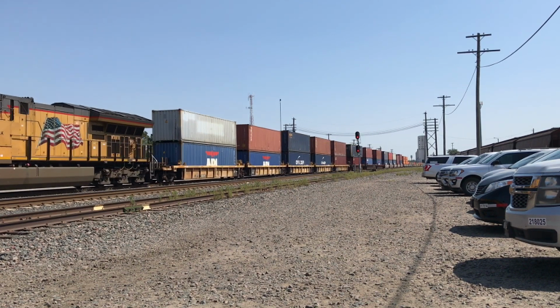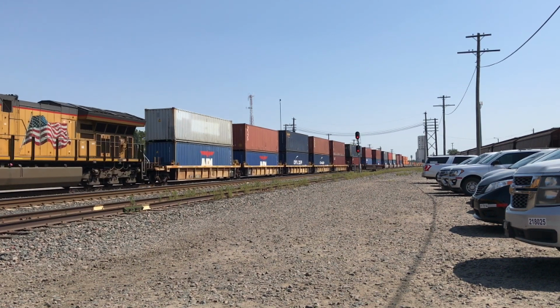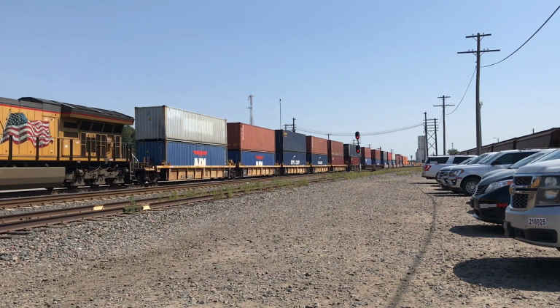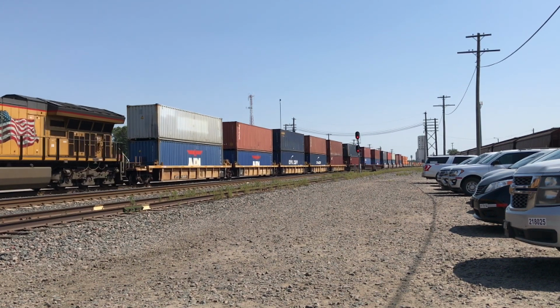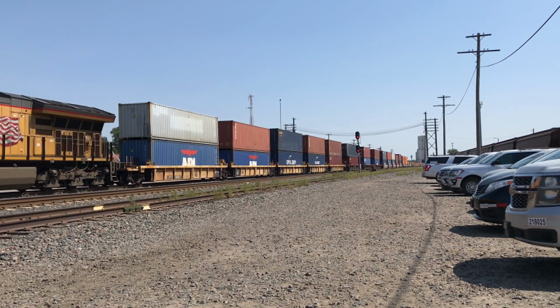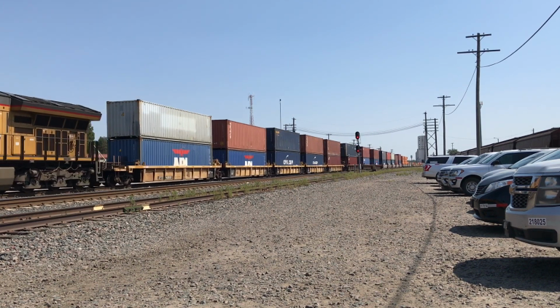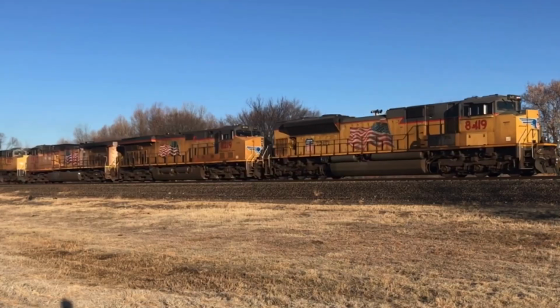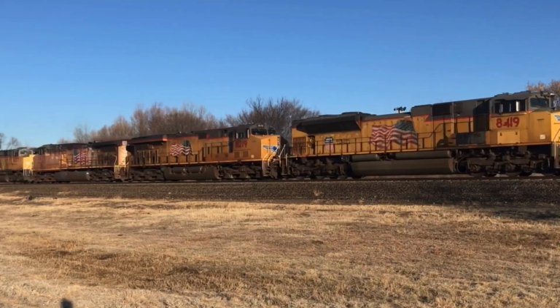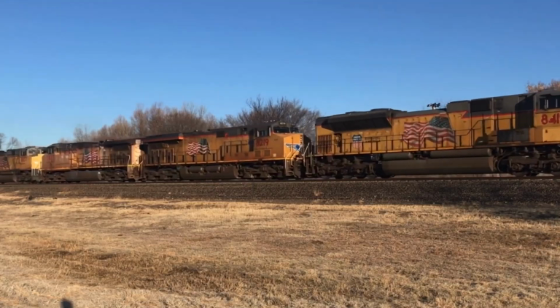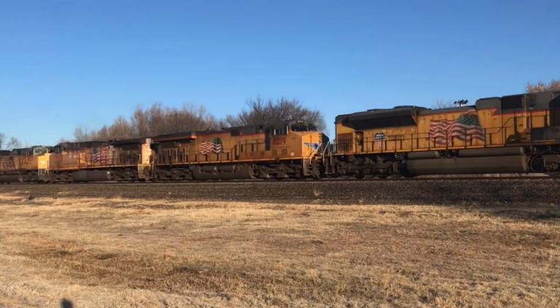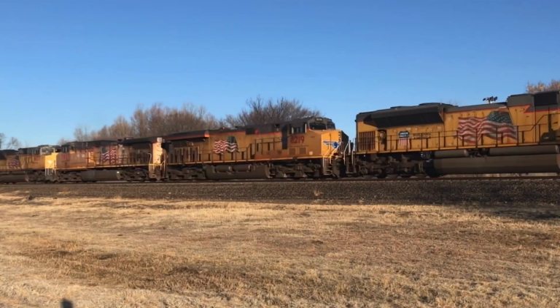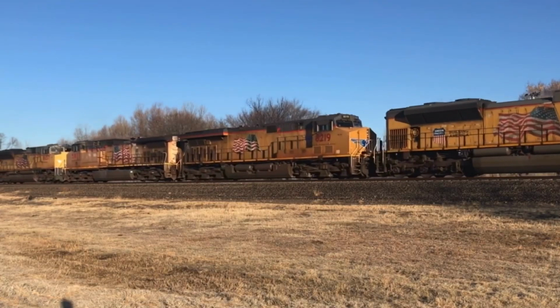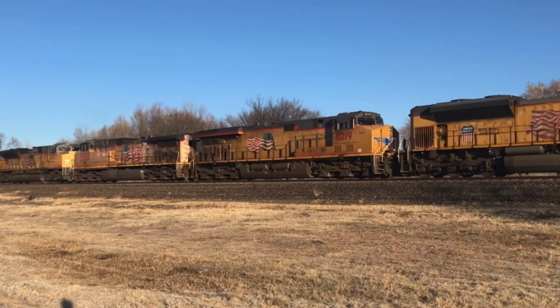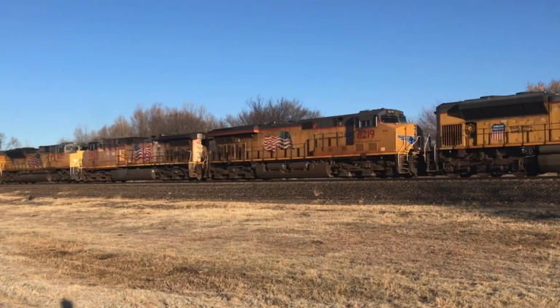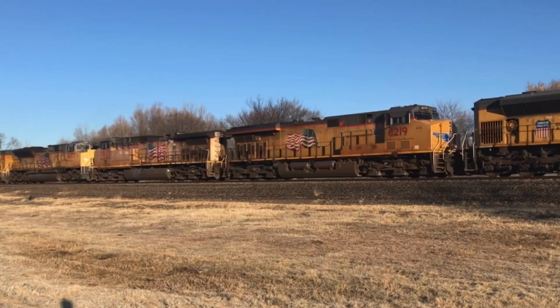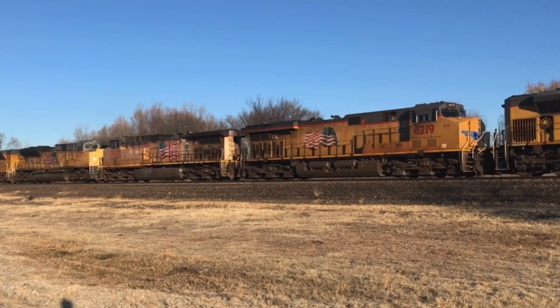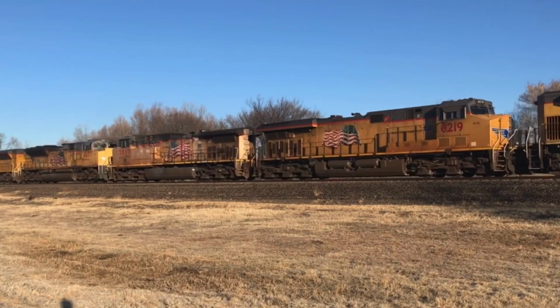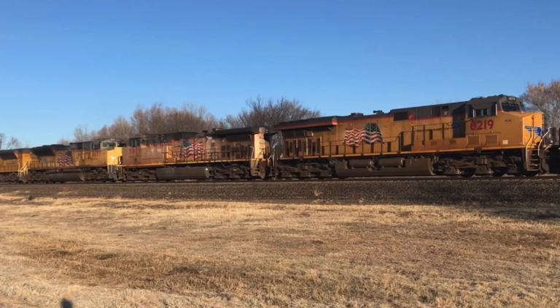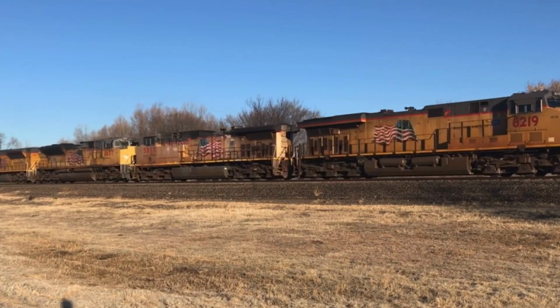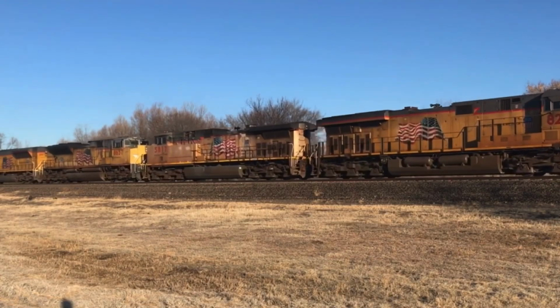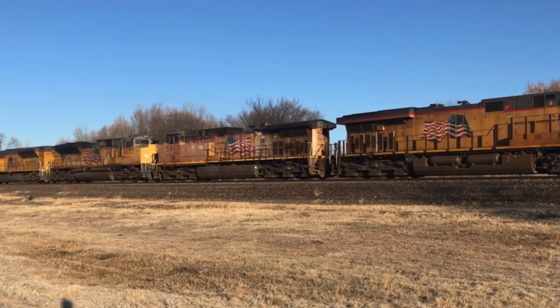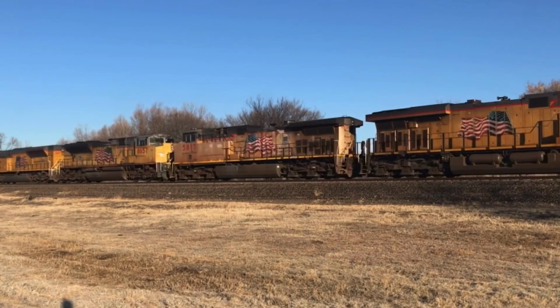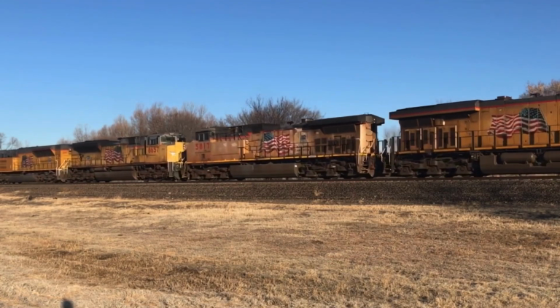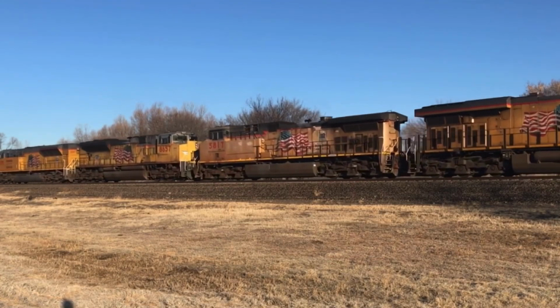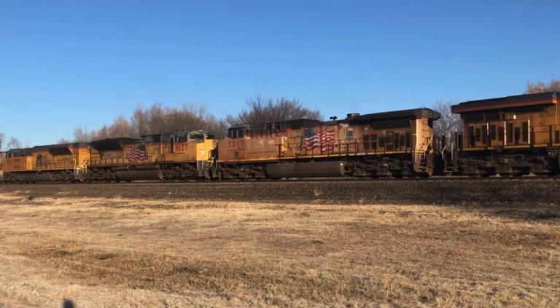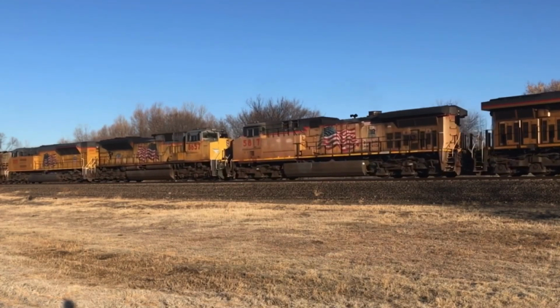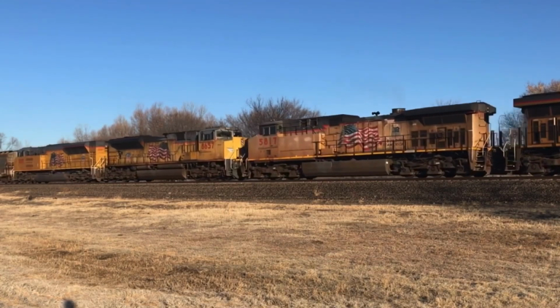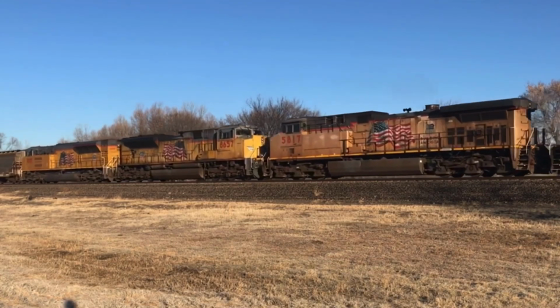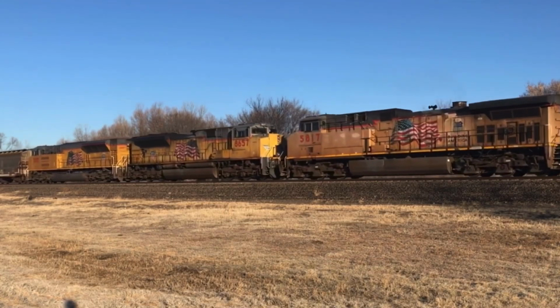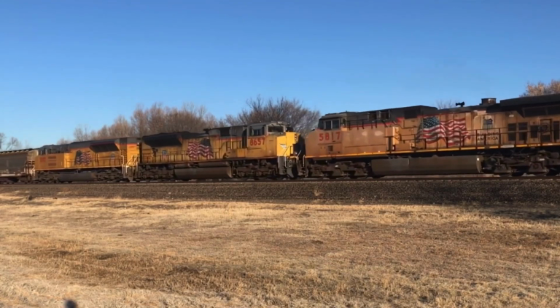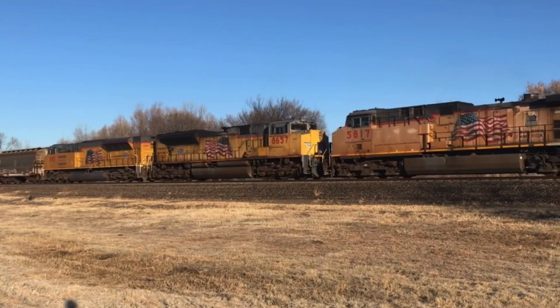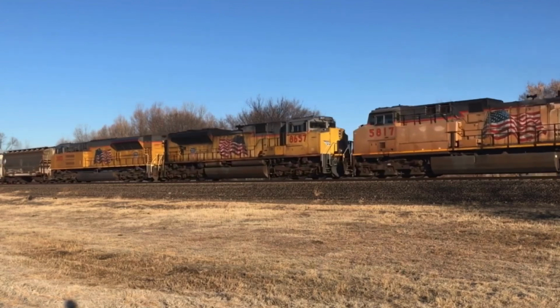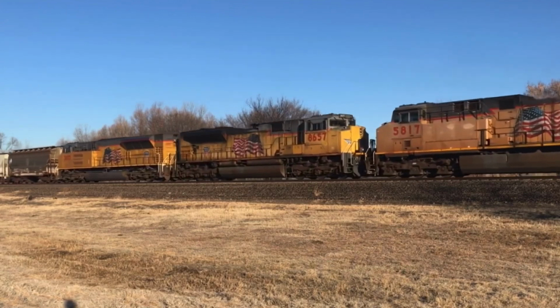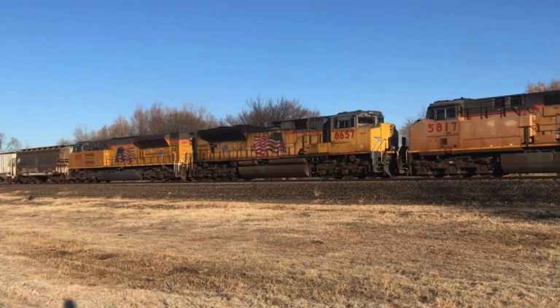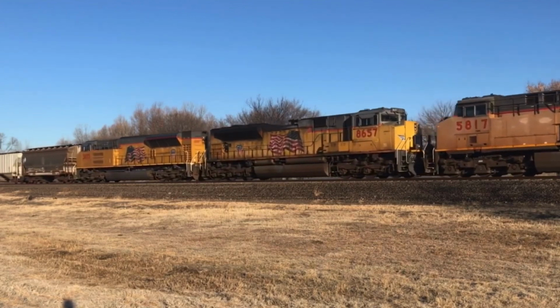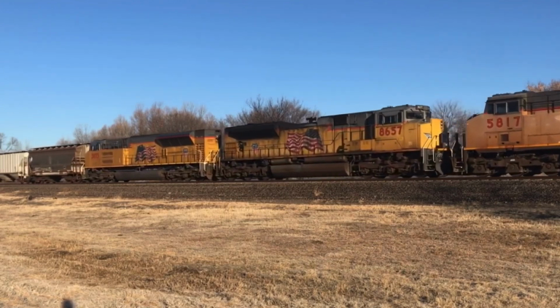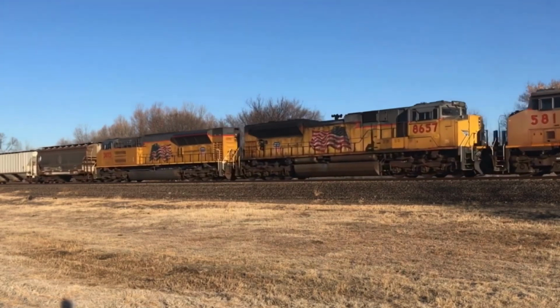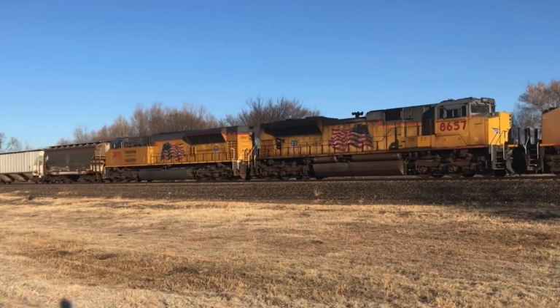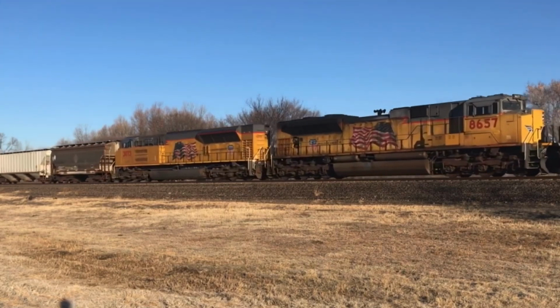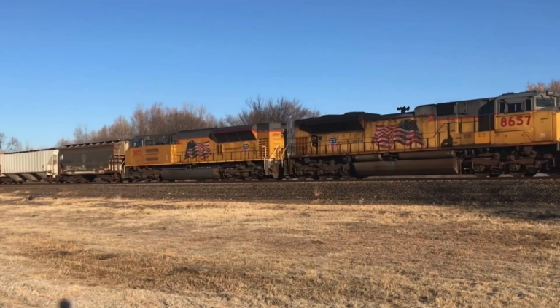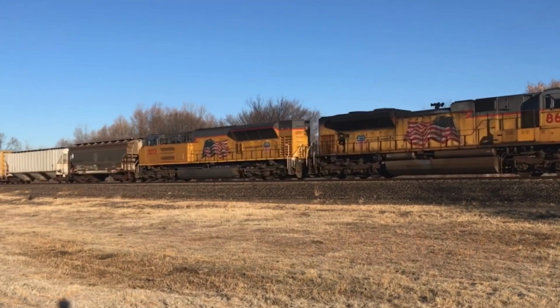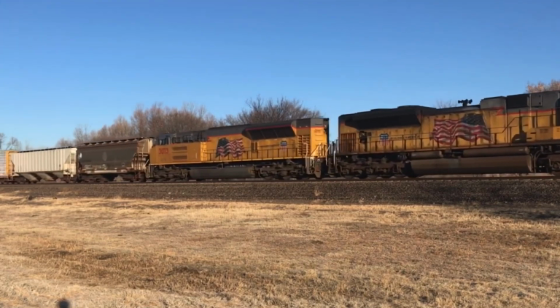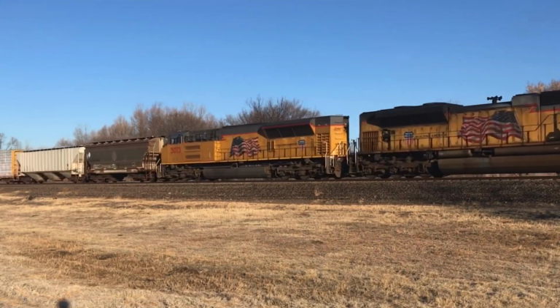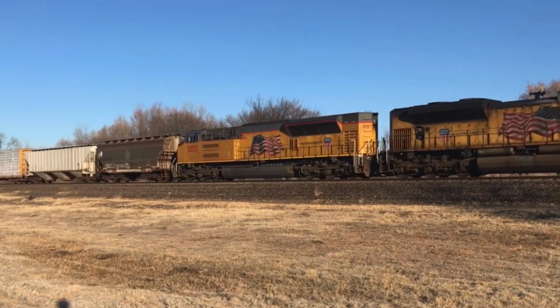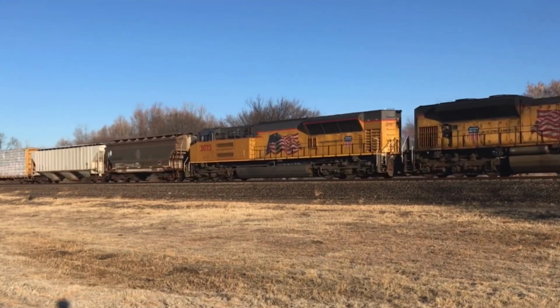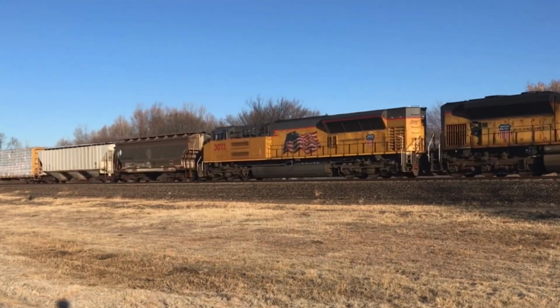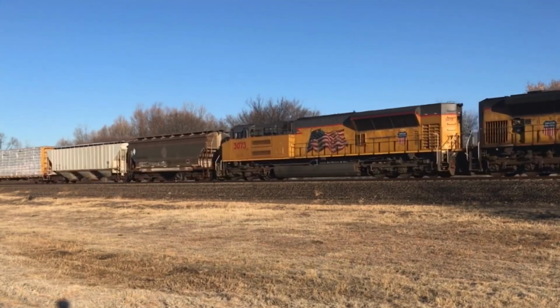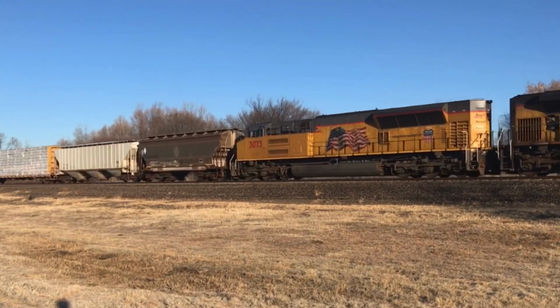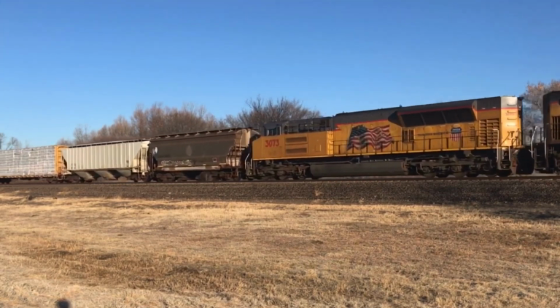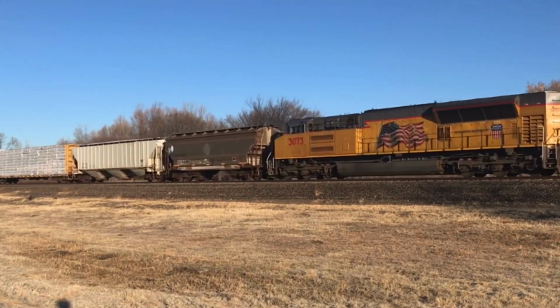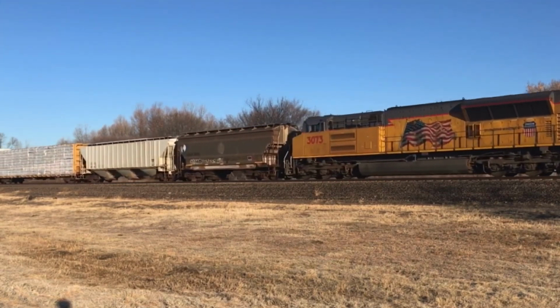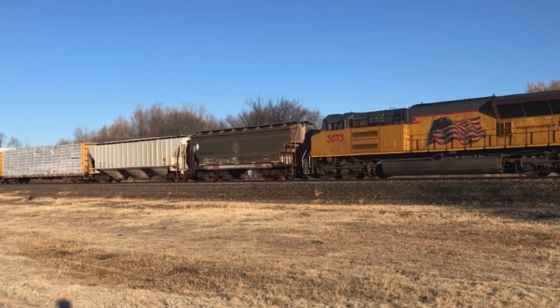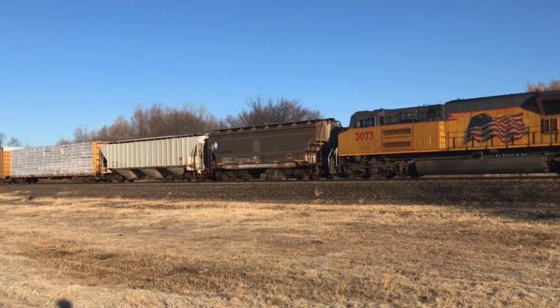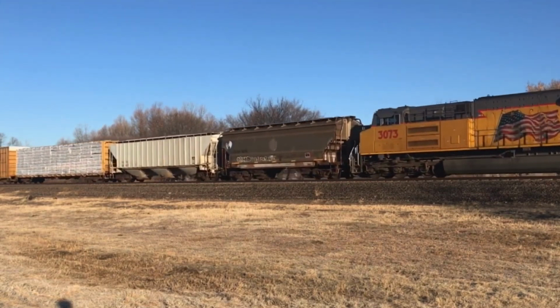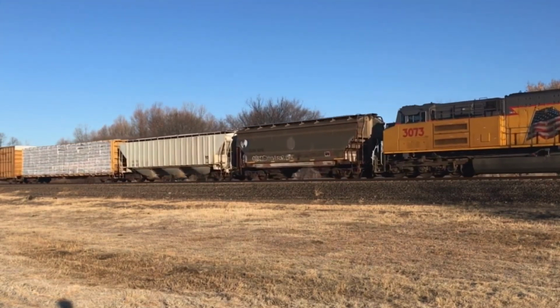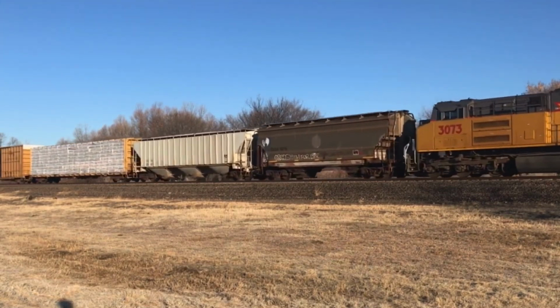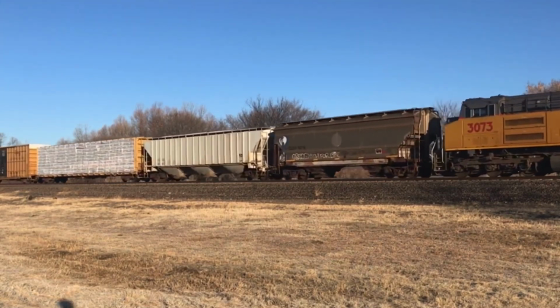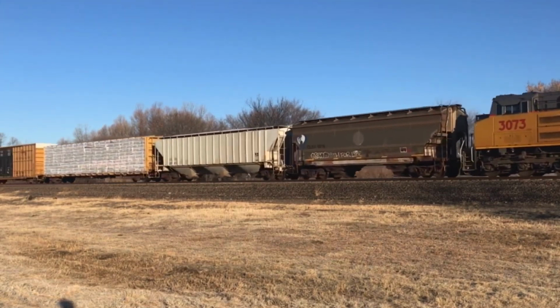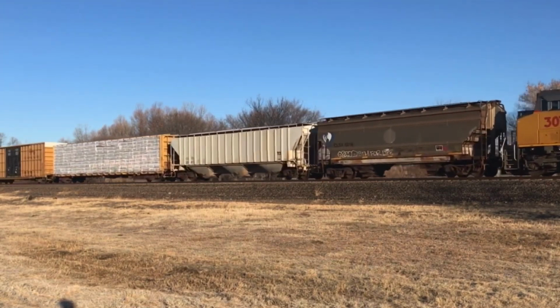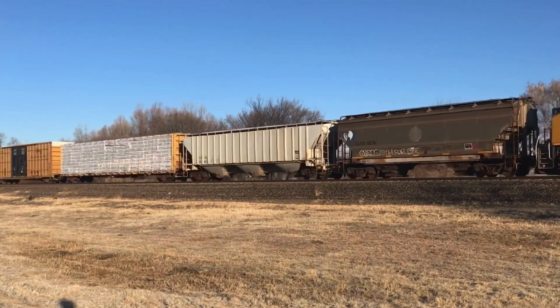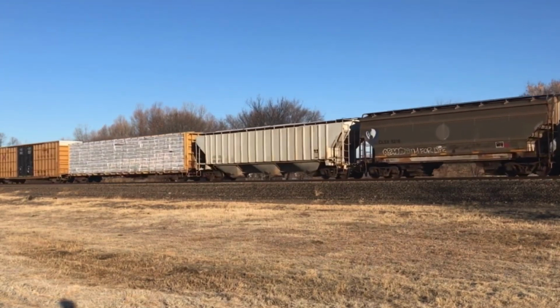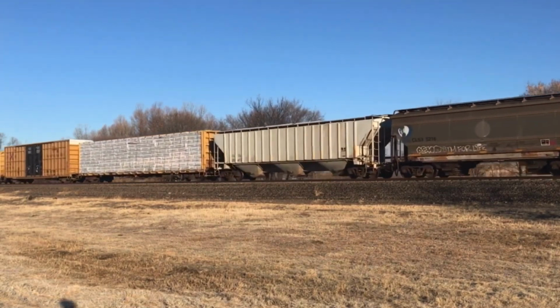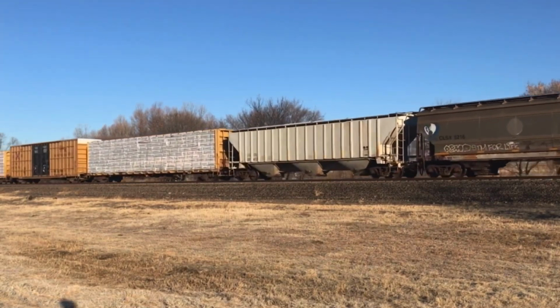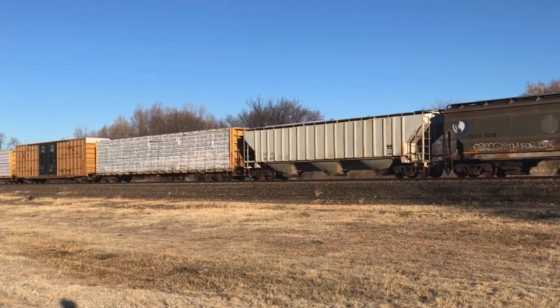These locomotives, at least for UP, came equipped with a Nathan K5LA horn. They are the only locomotives in UP's fleet with these horns, so it's always nice to hear them.